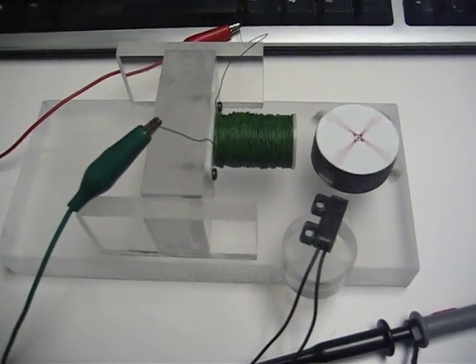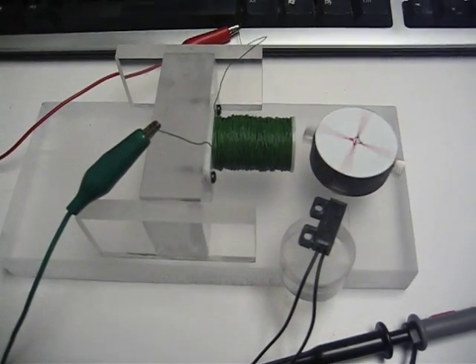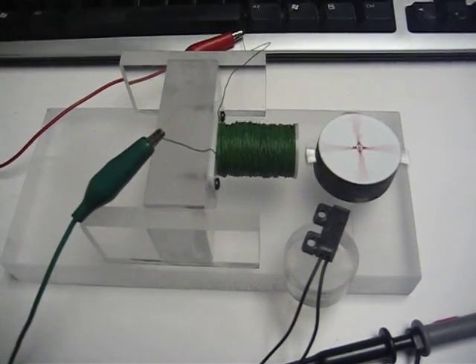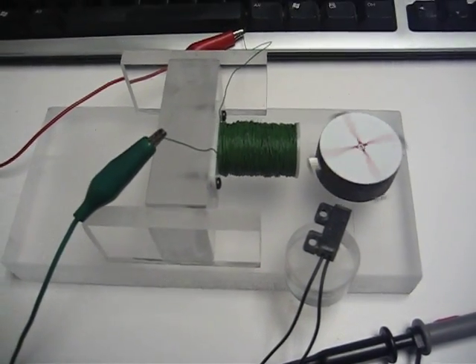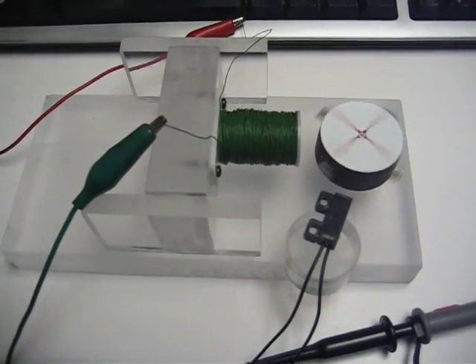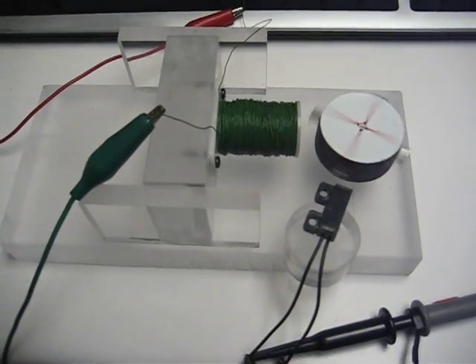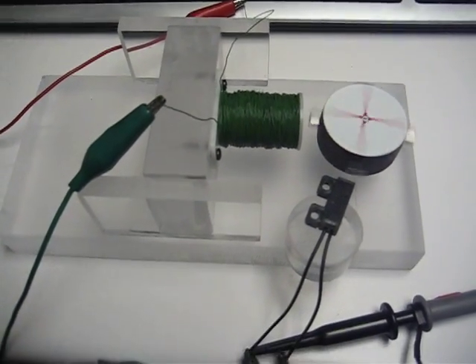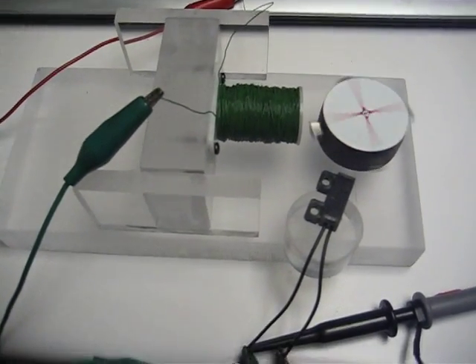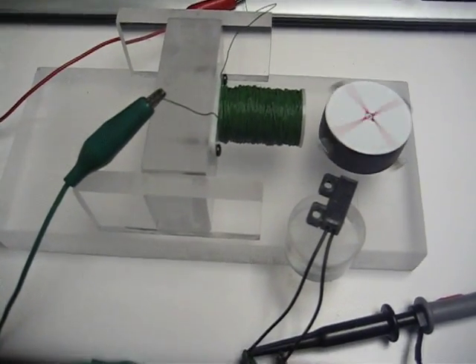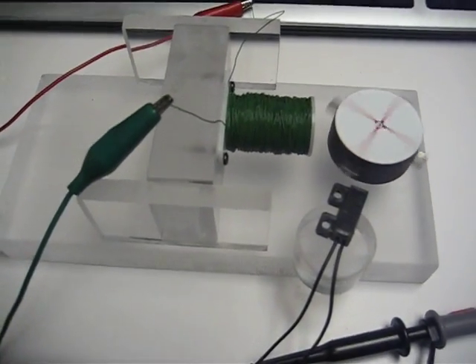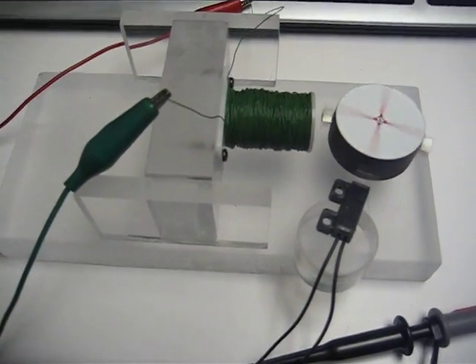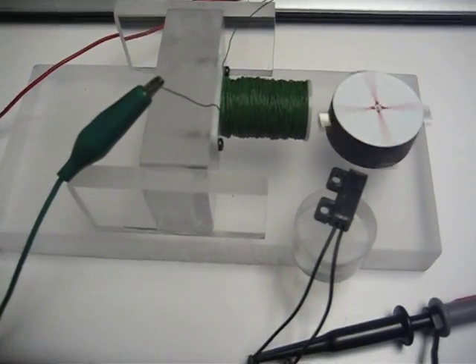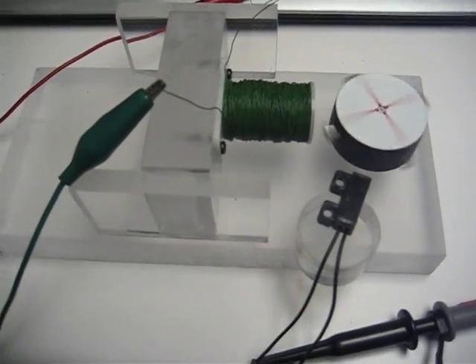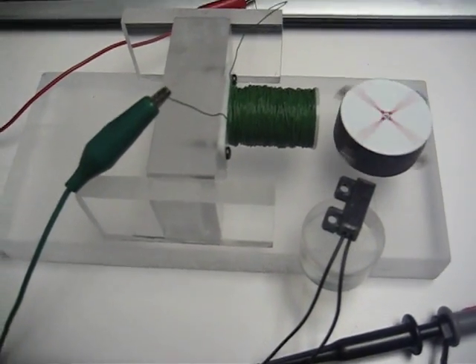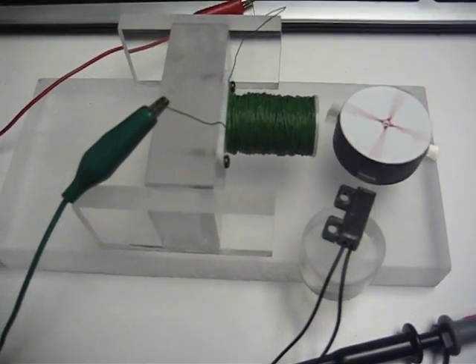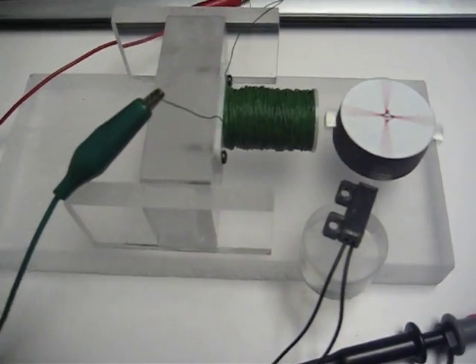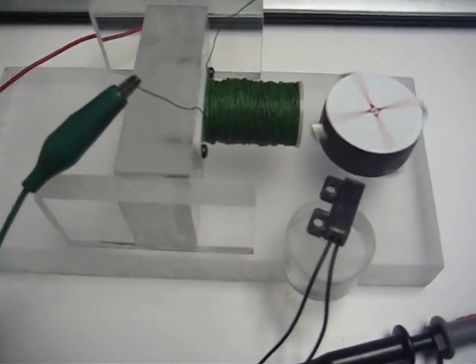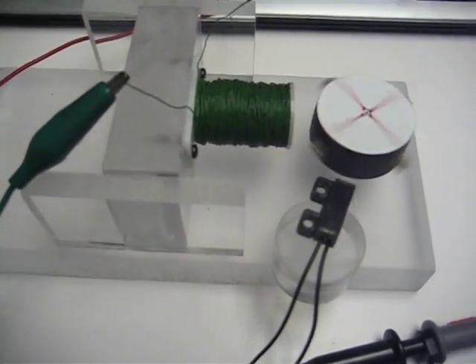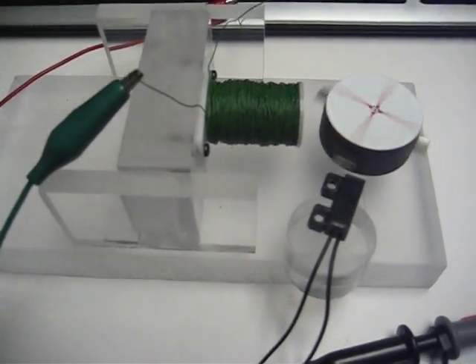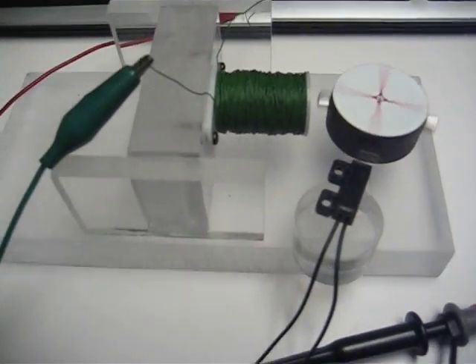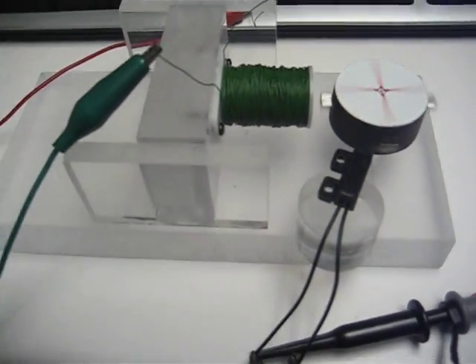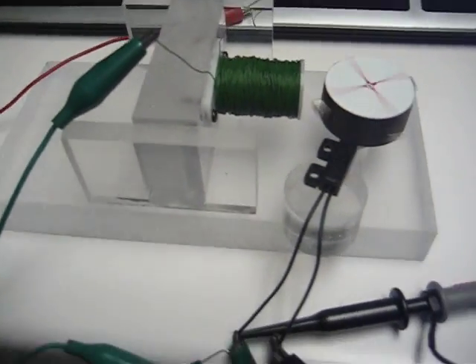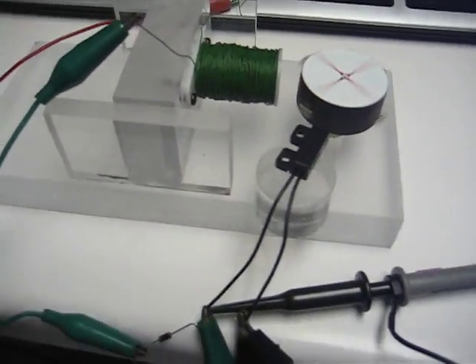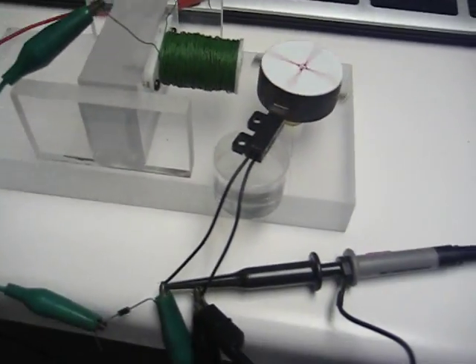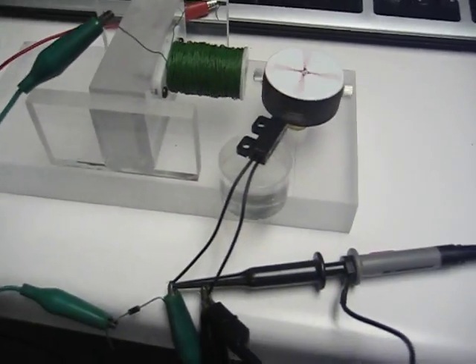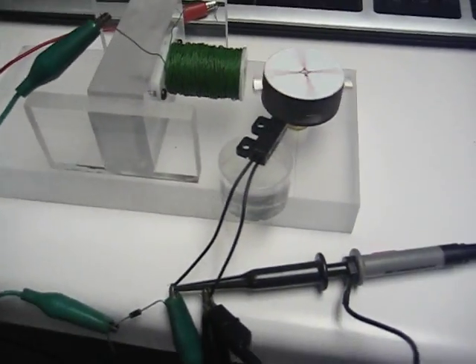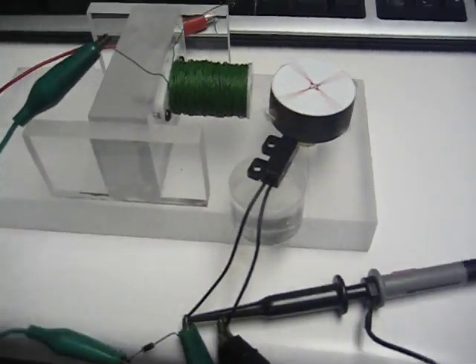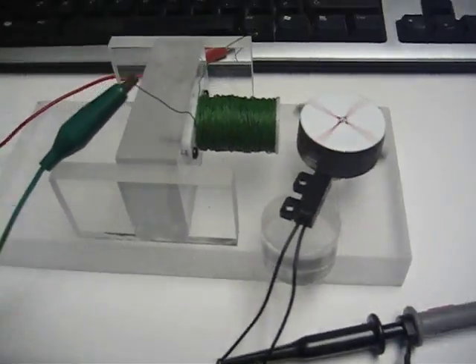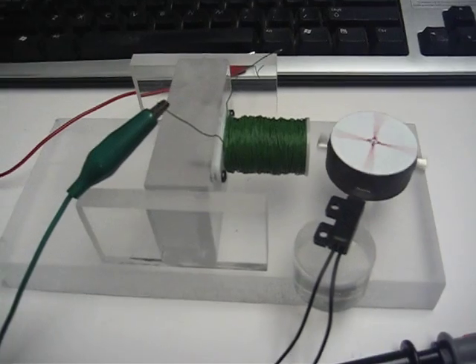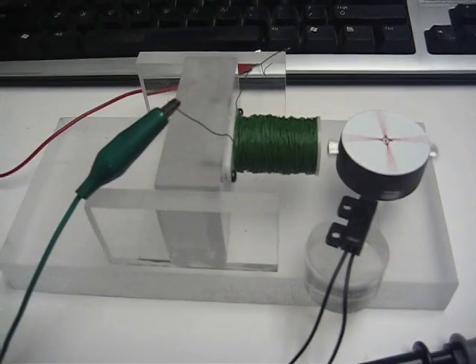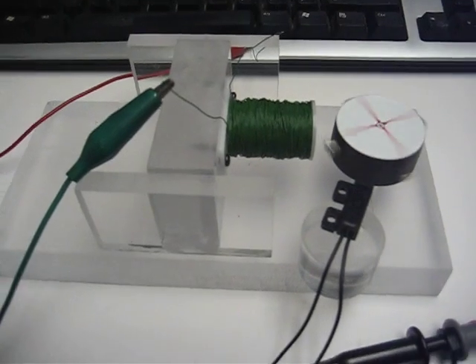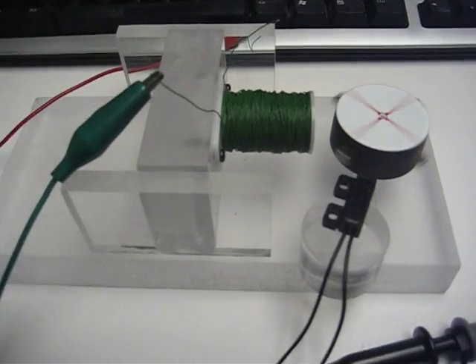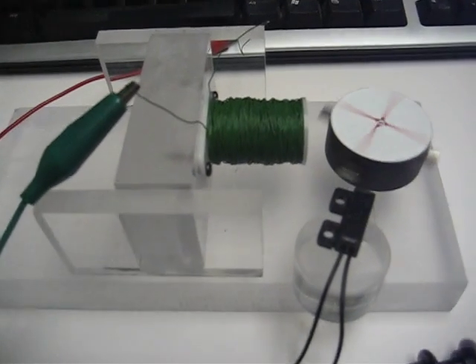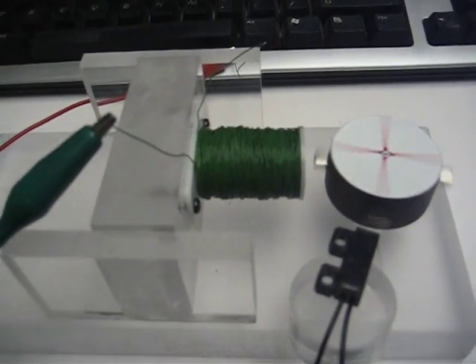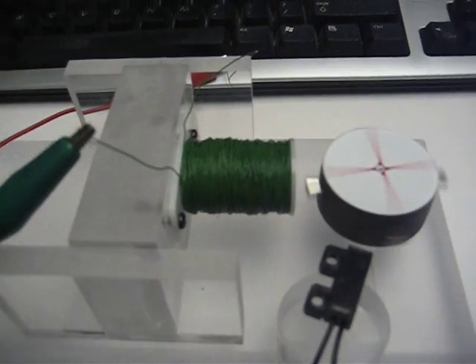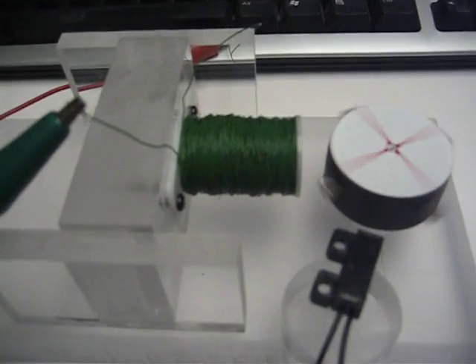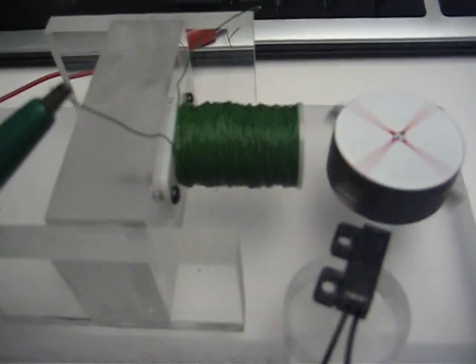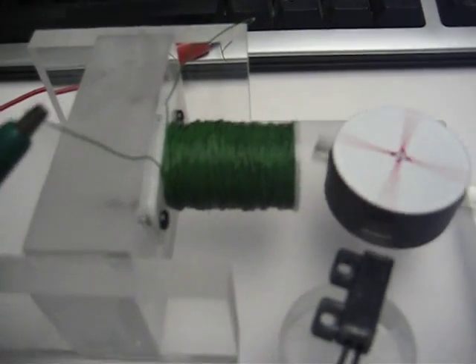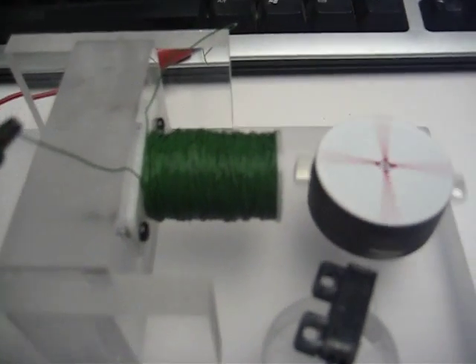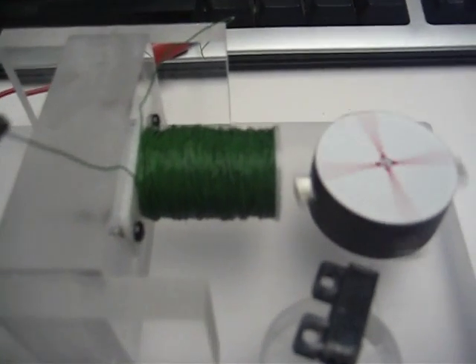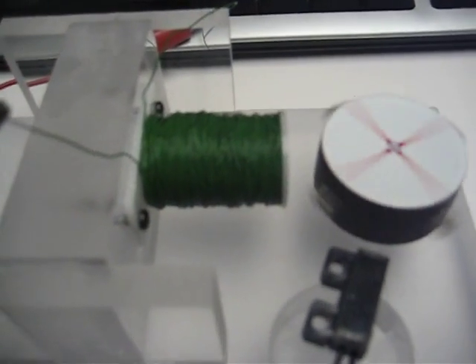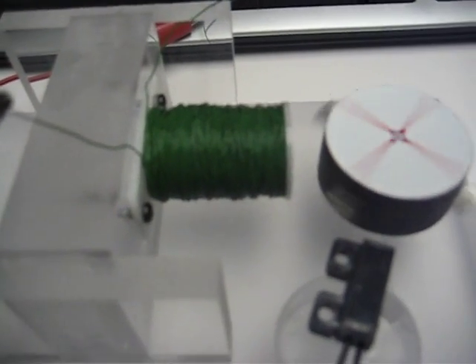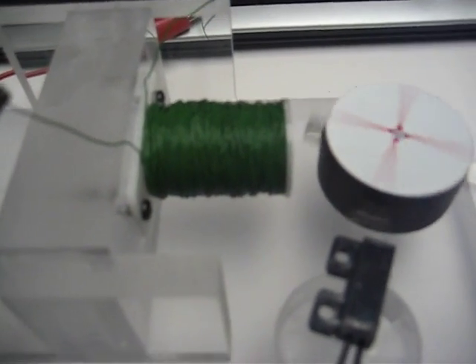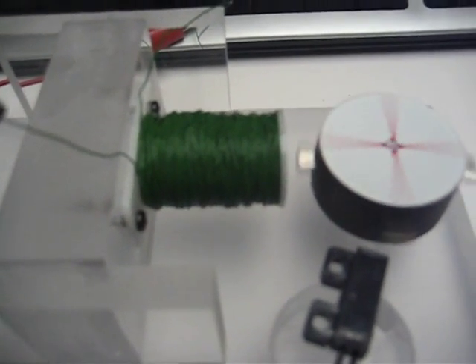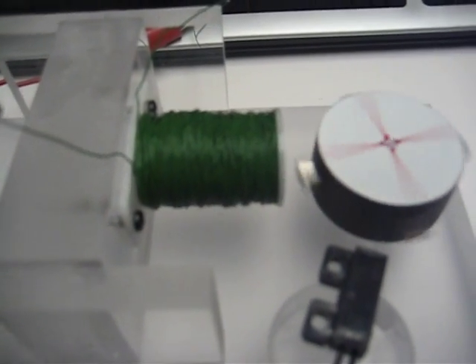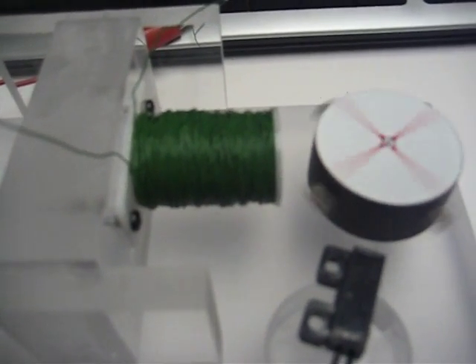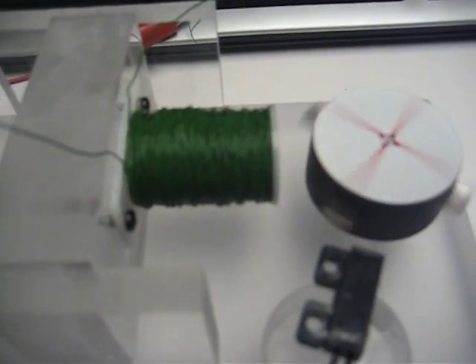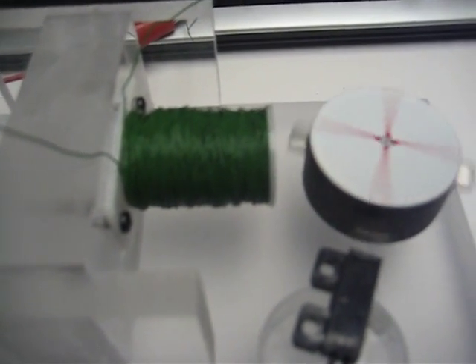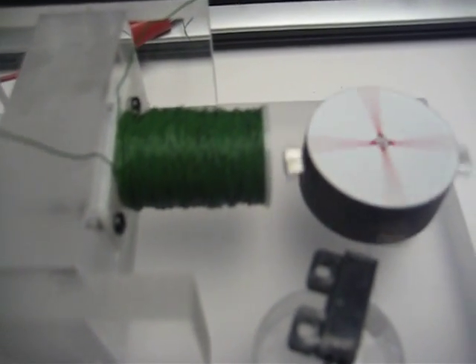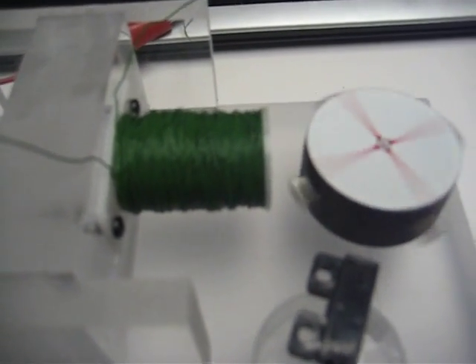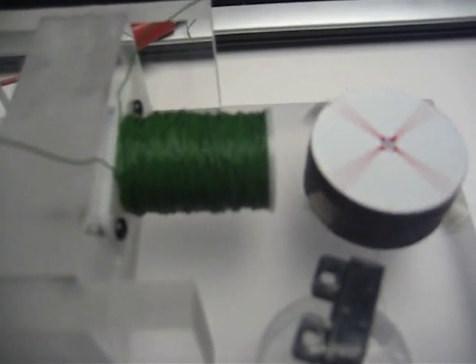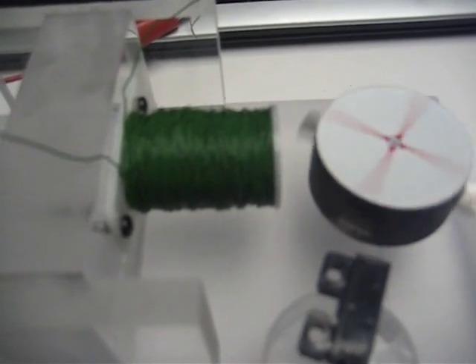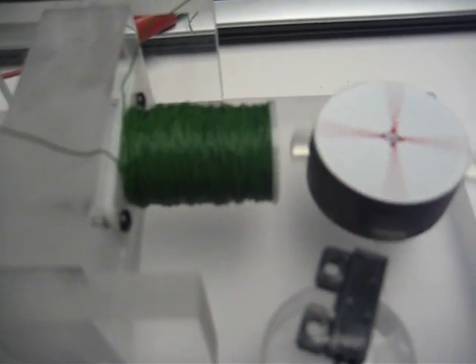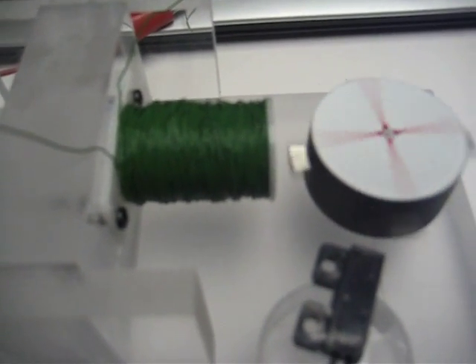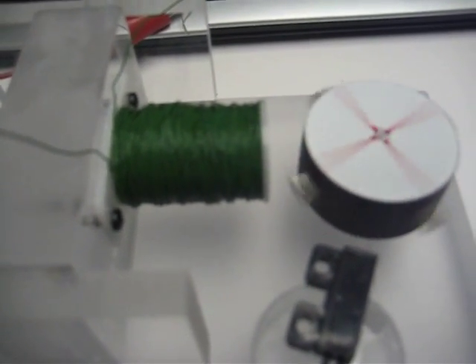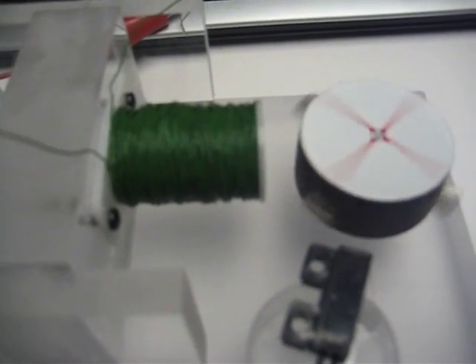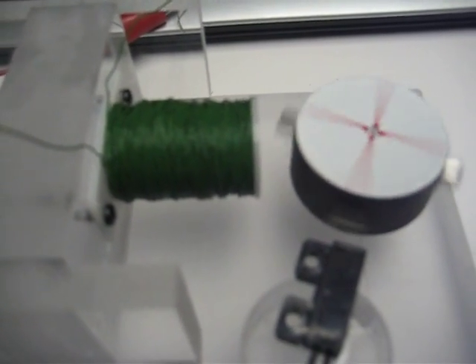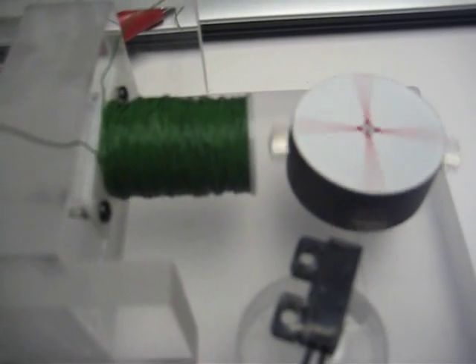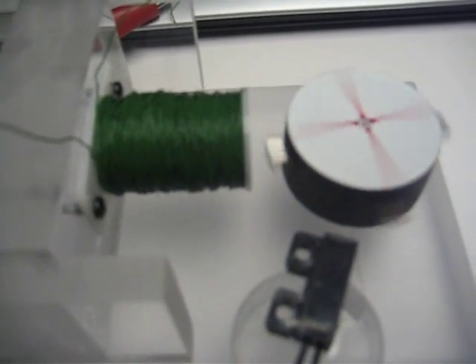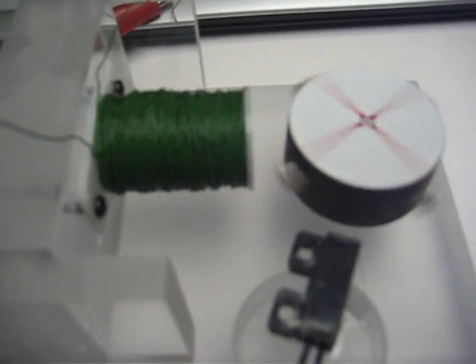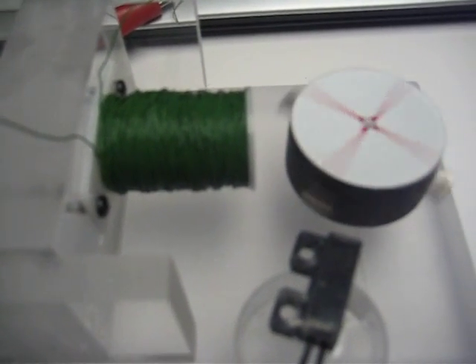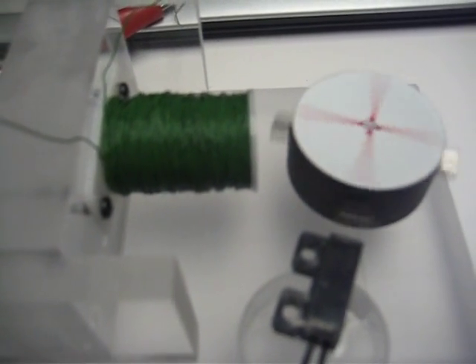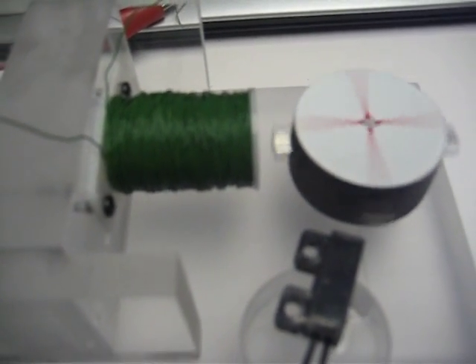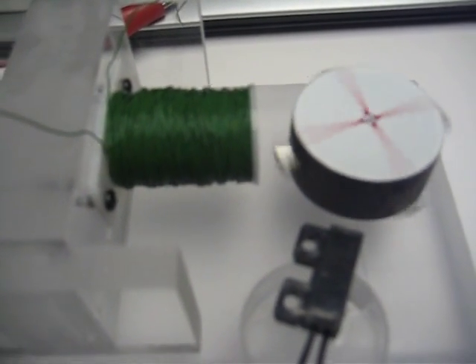Hi folks, I'm back. I just want you to look at this iron coil motor. I've got it pretty well adjusted.